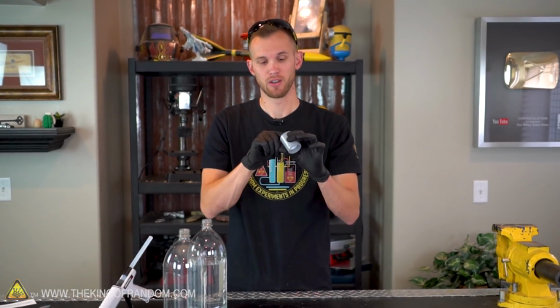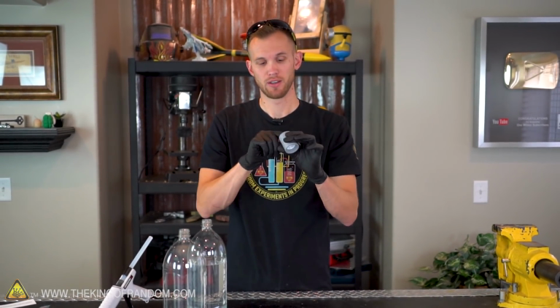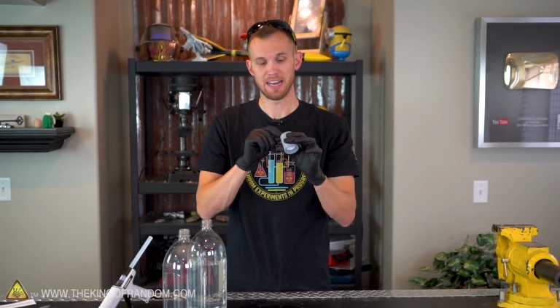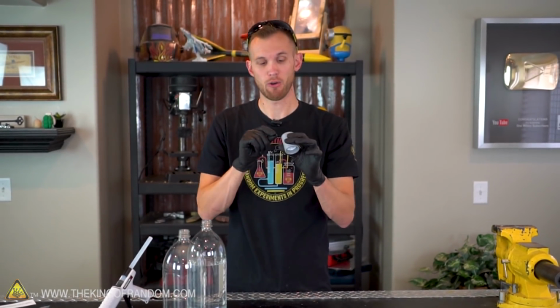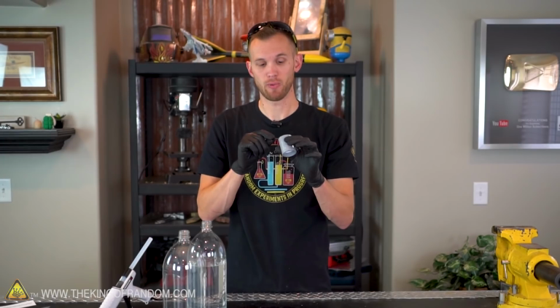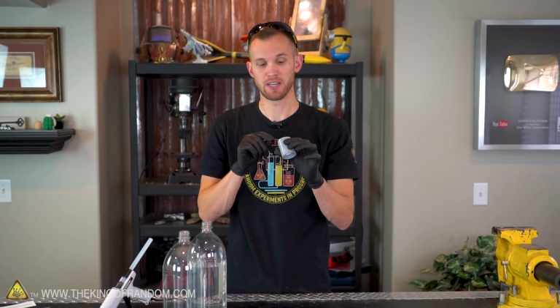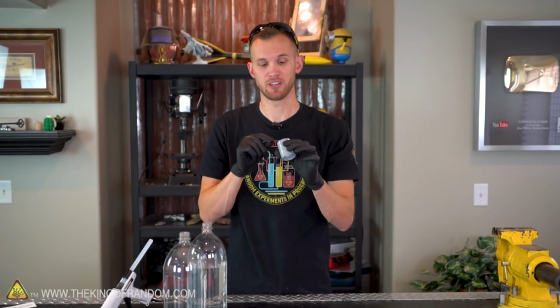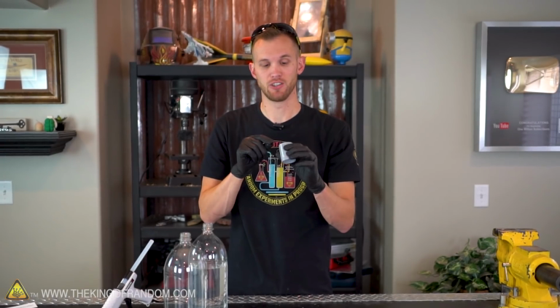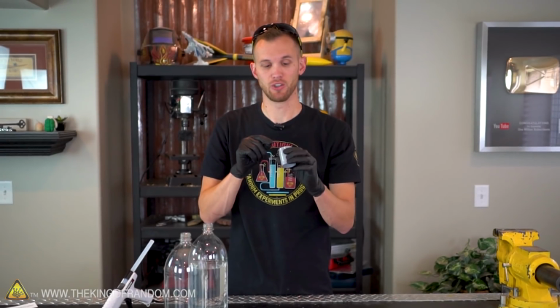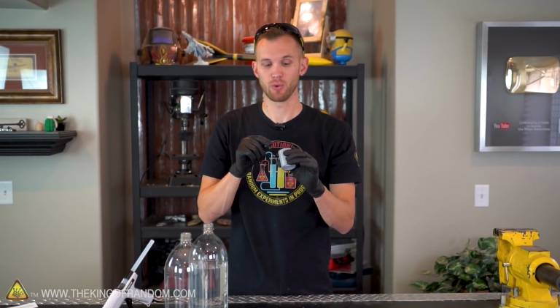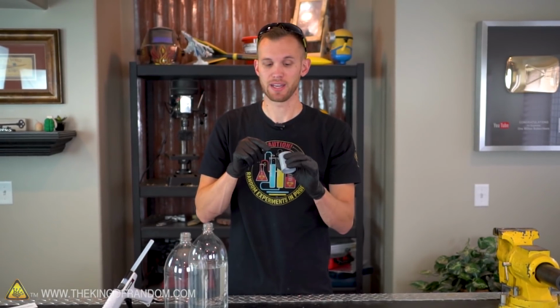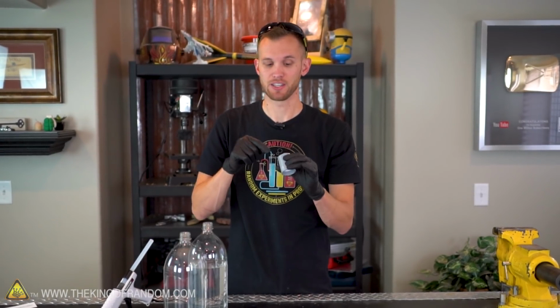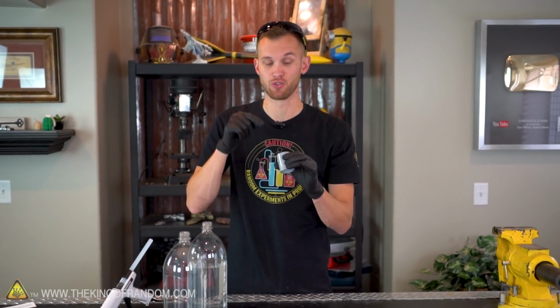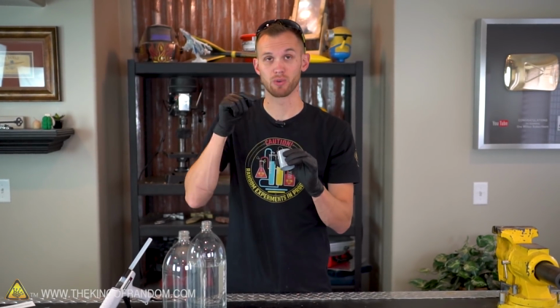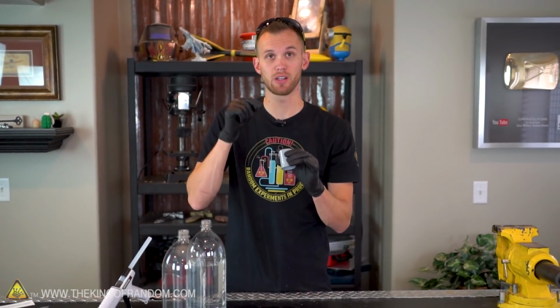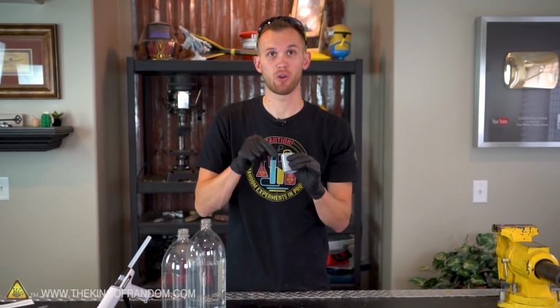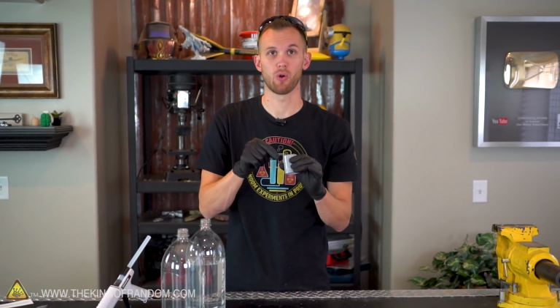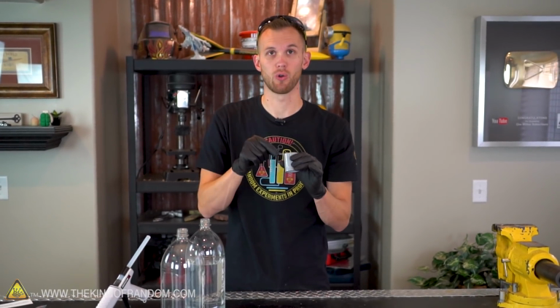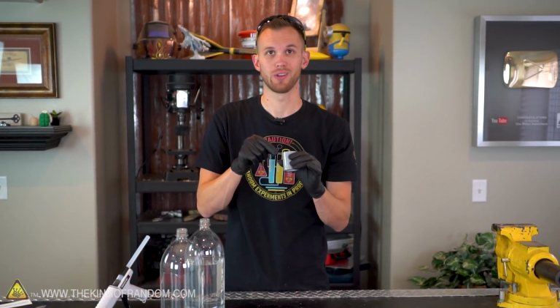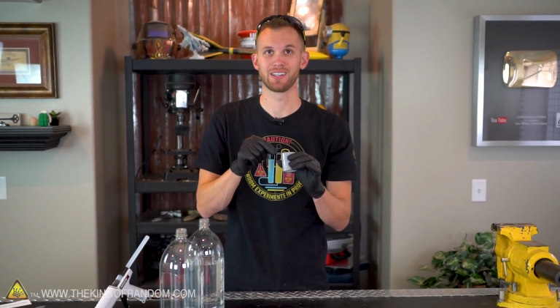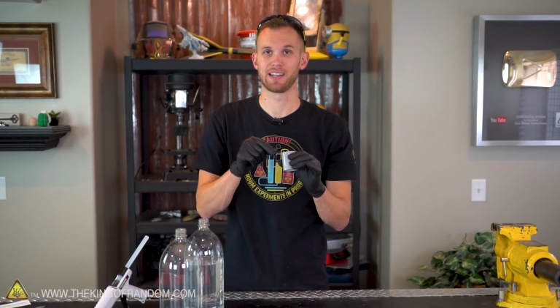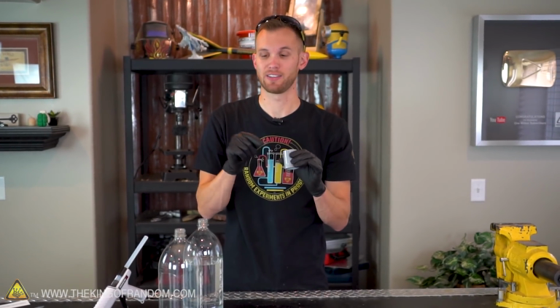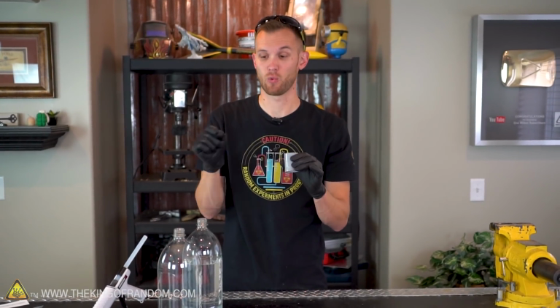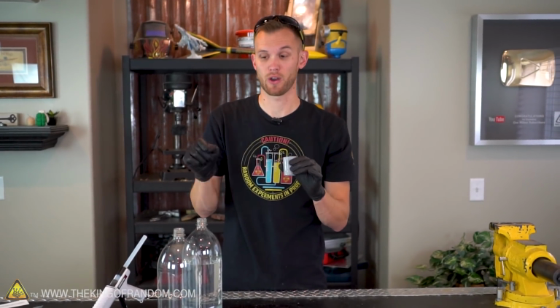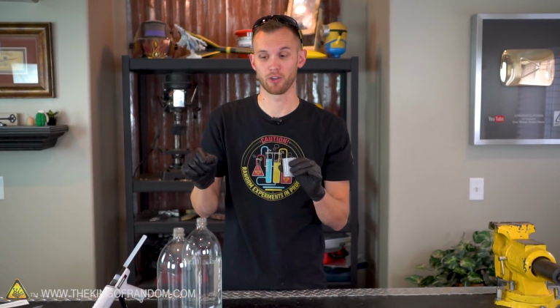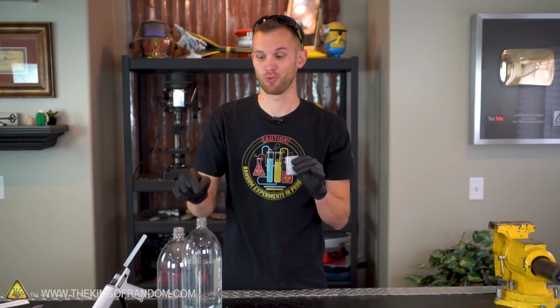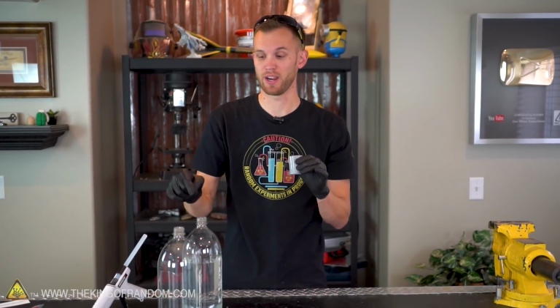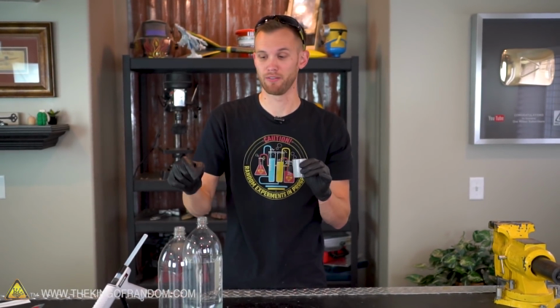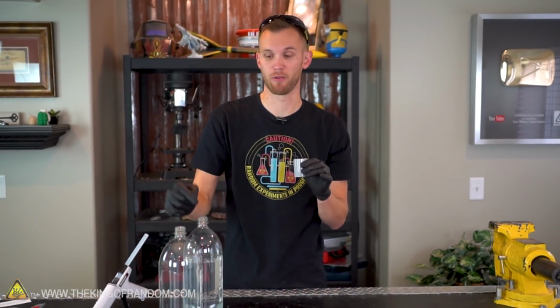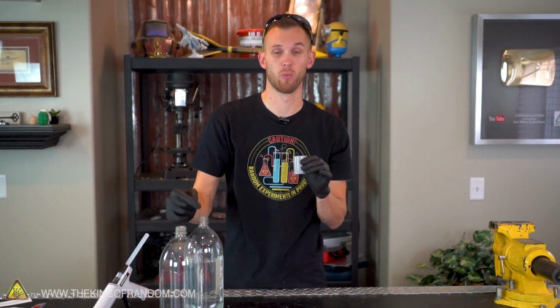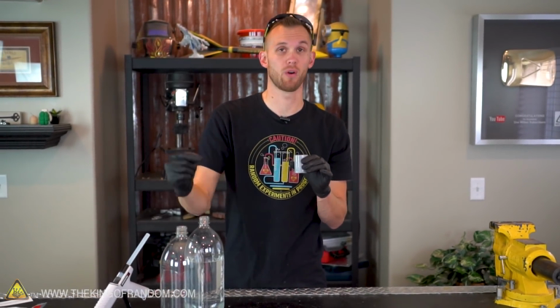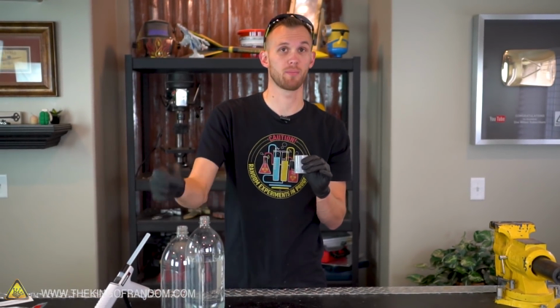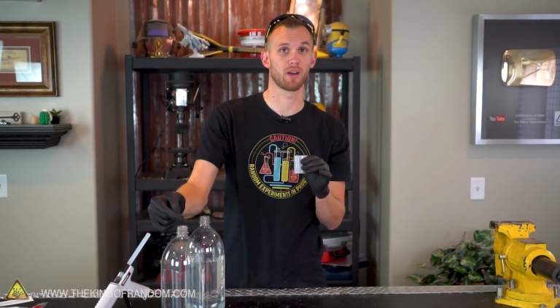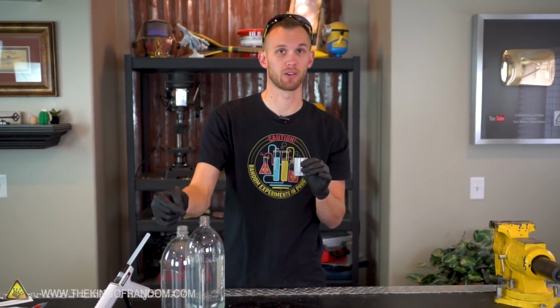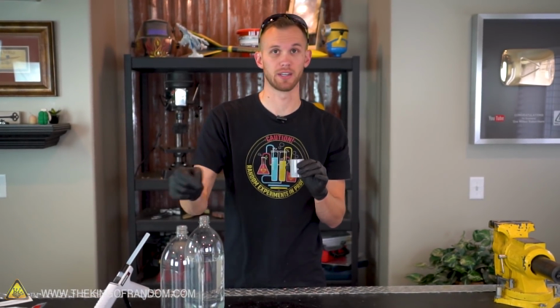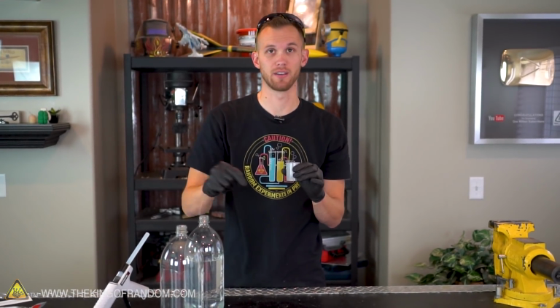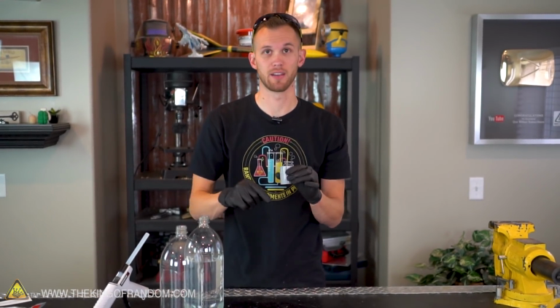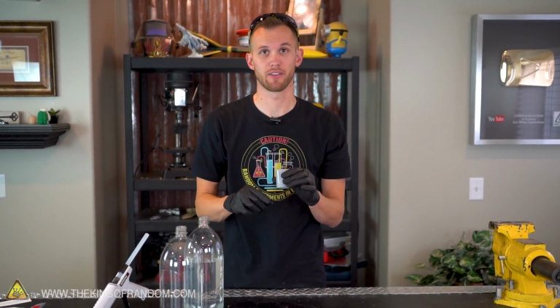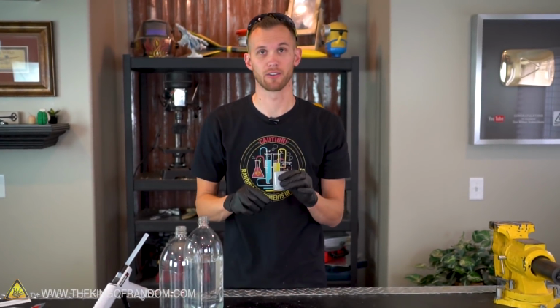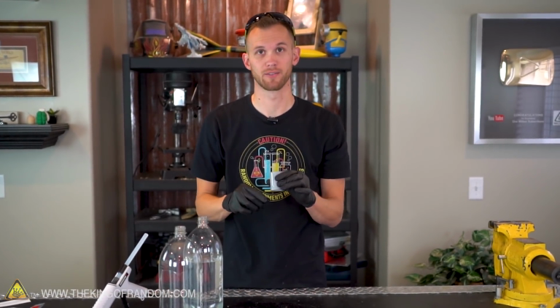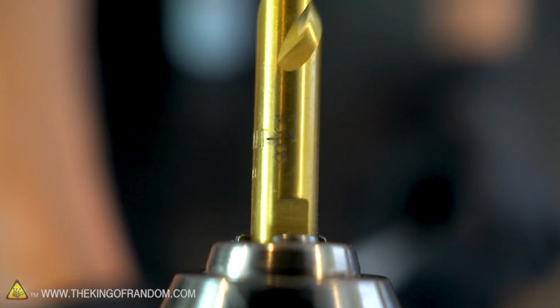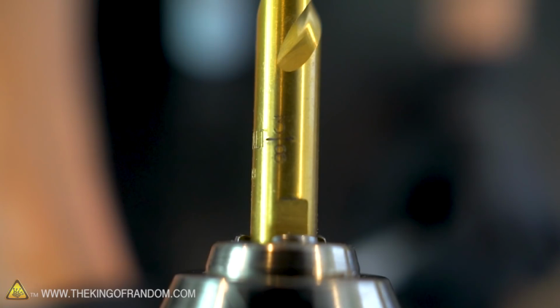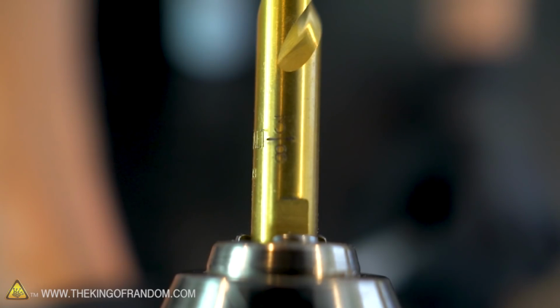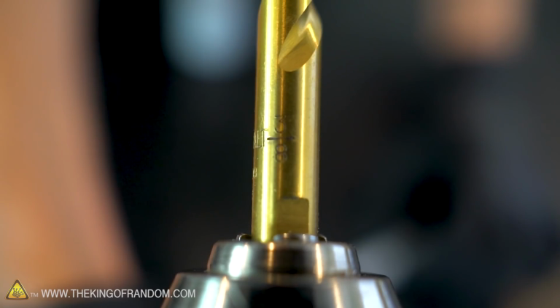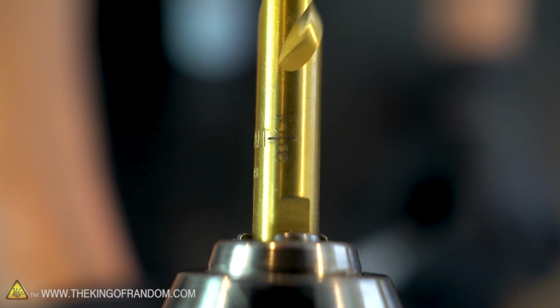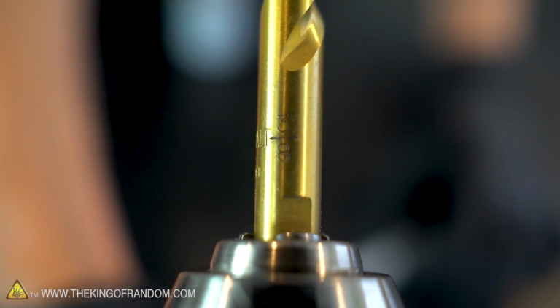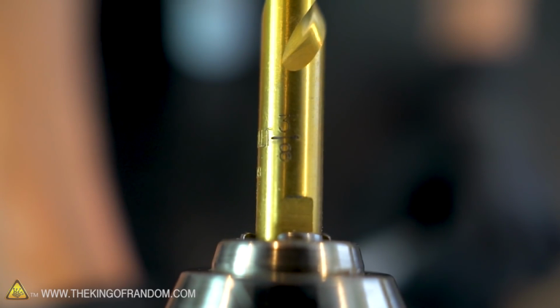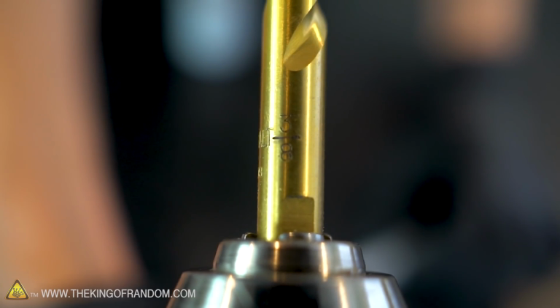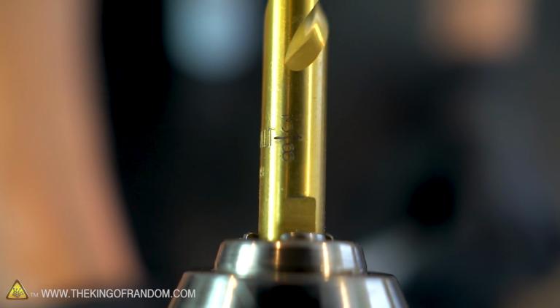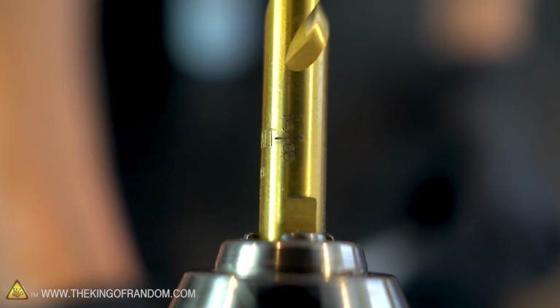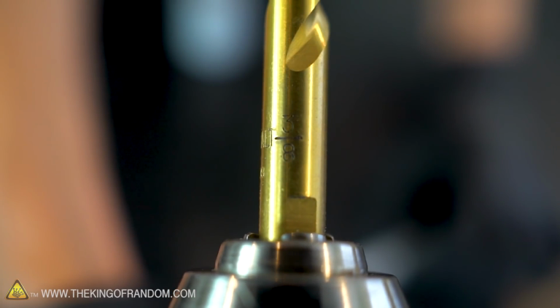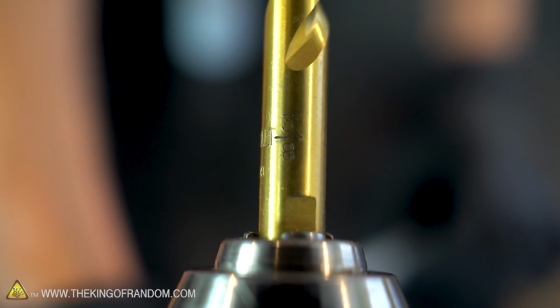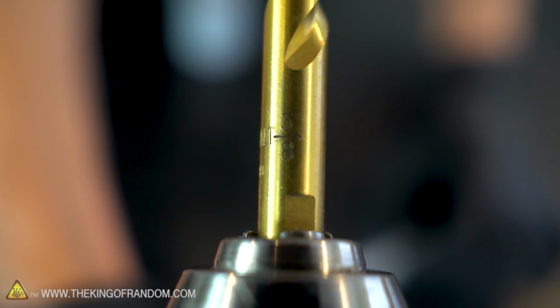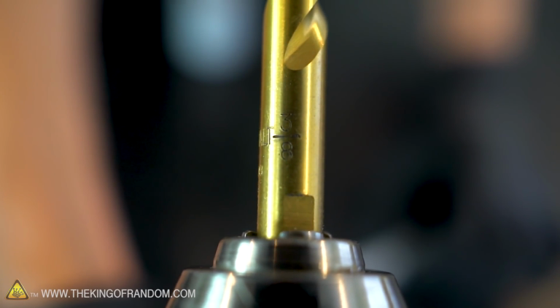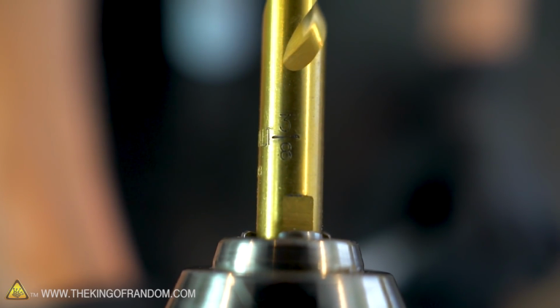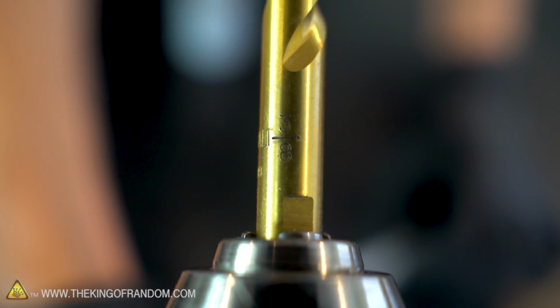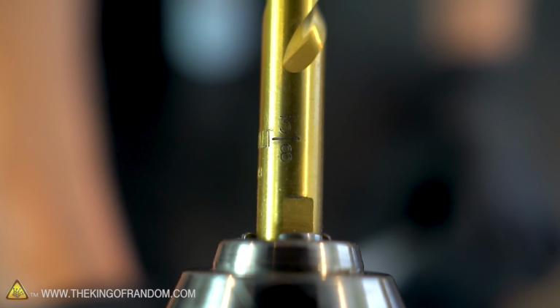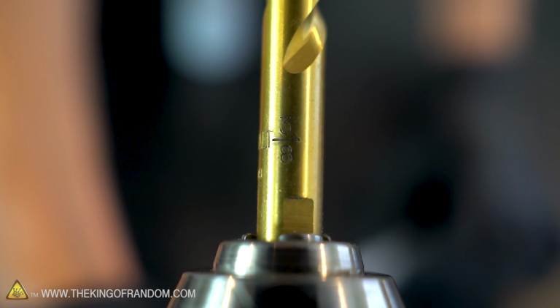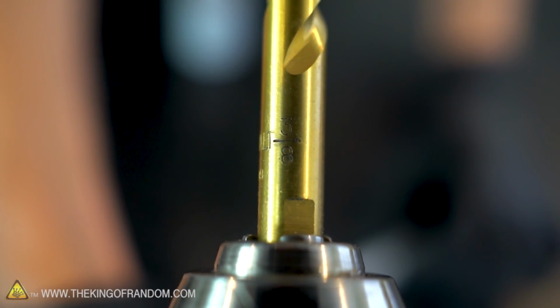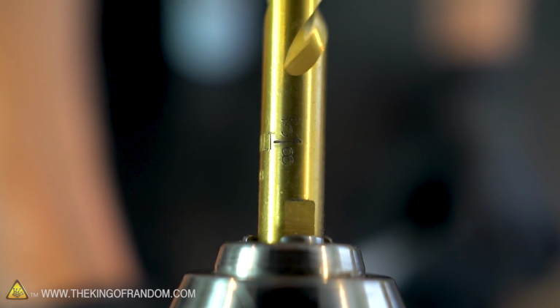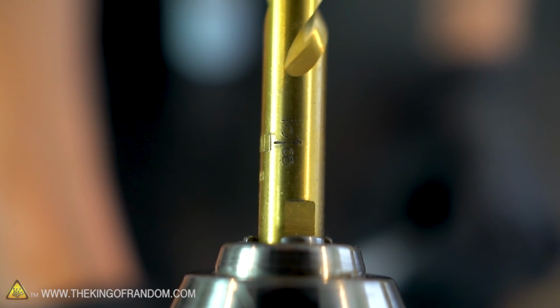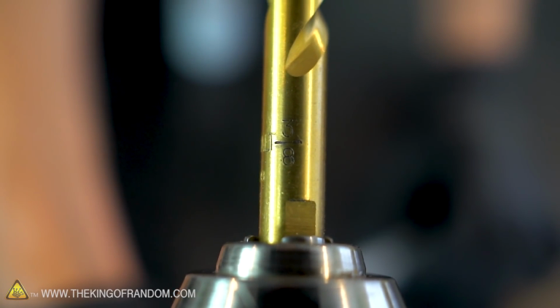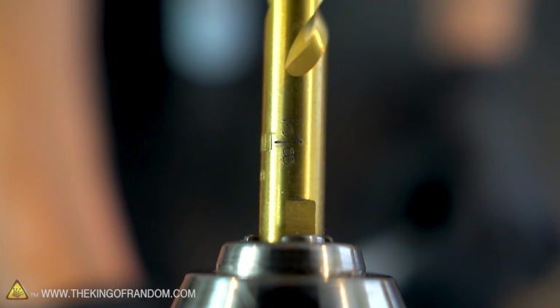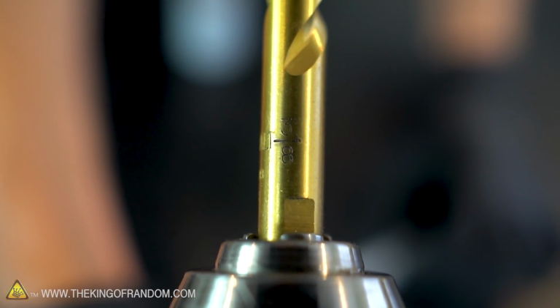Now what we need to do is drill a hole to let the water drain from one bottle into the other. To drill the hole, I'm using a 3/8 inch drill bit.